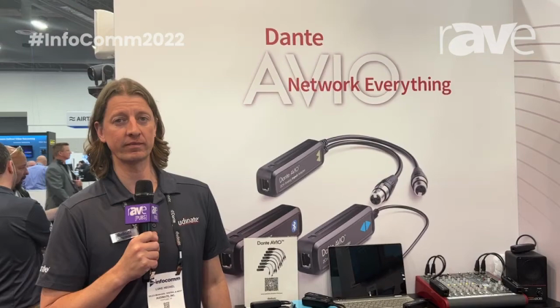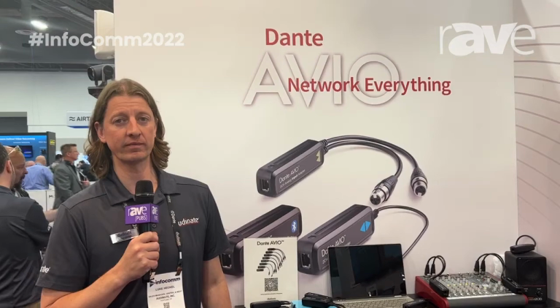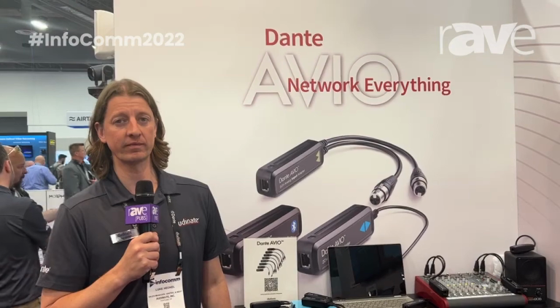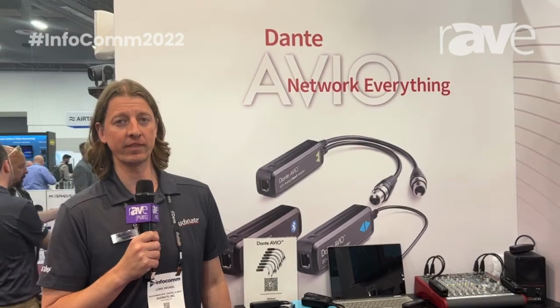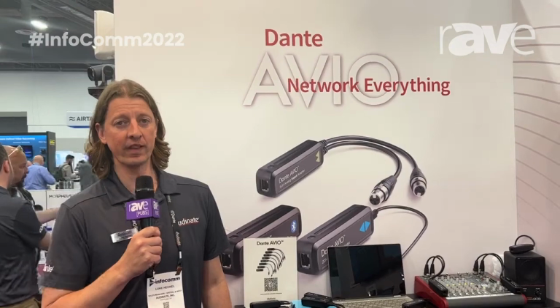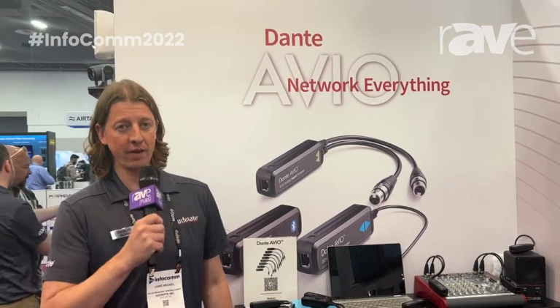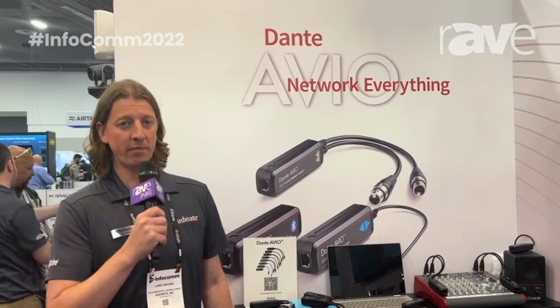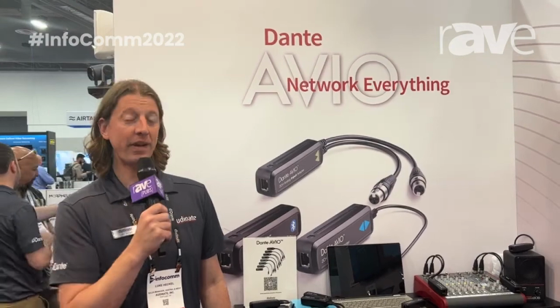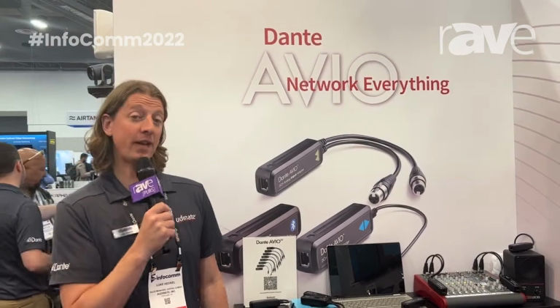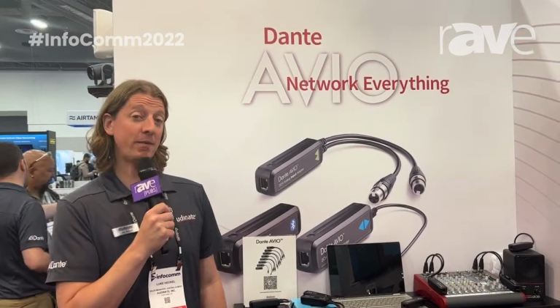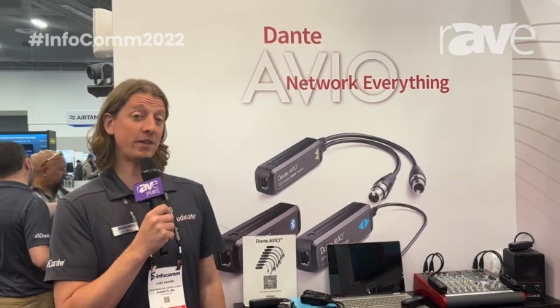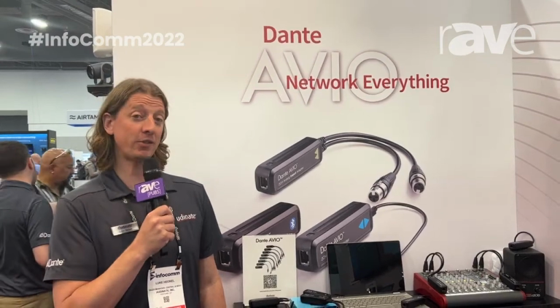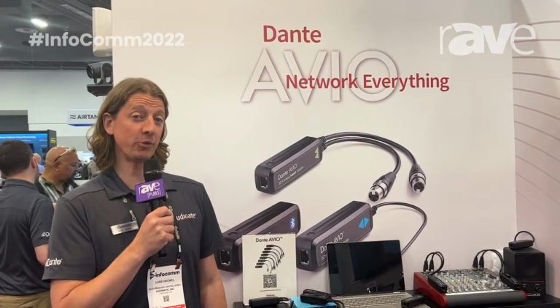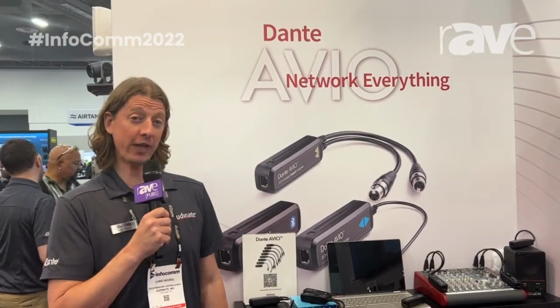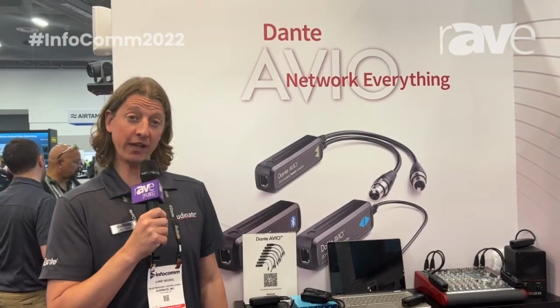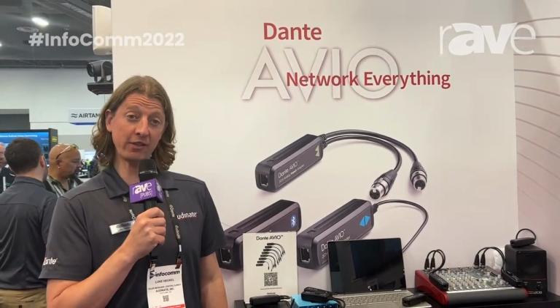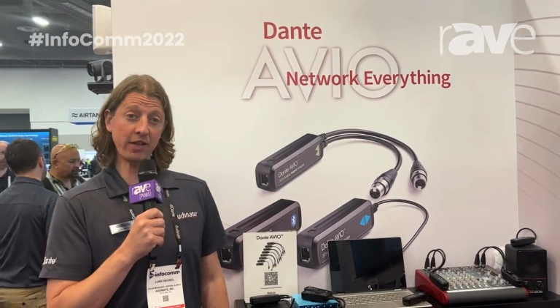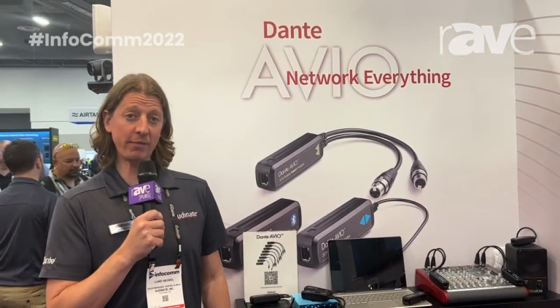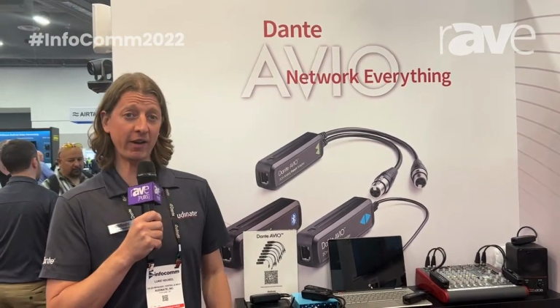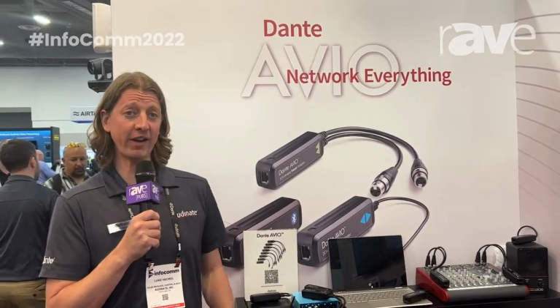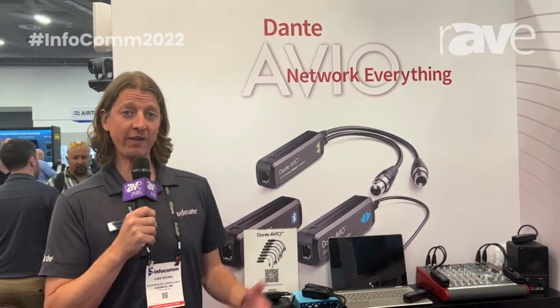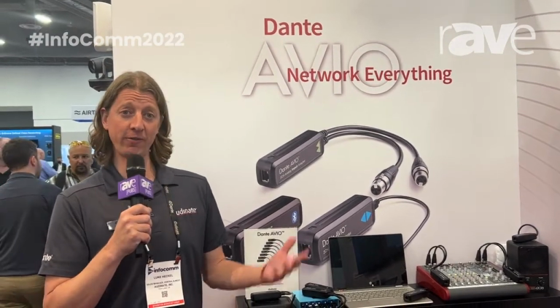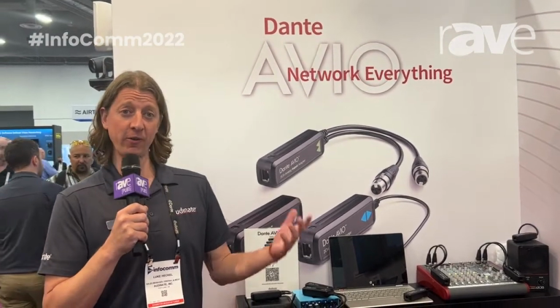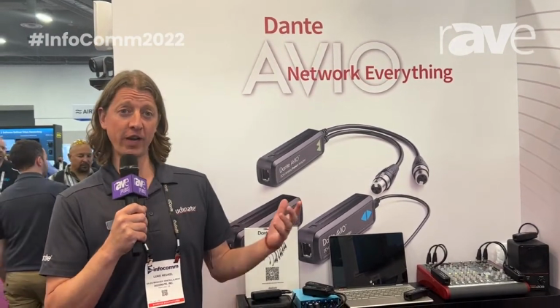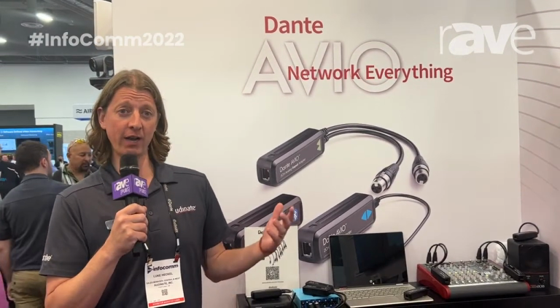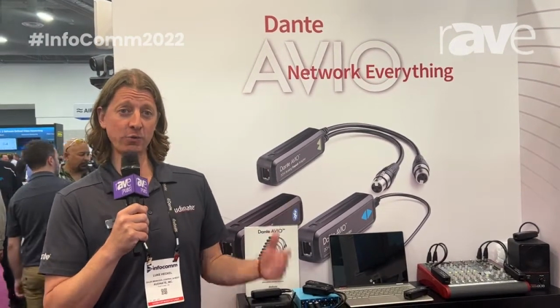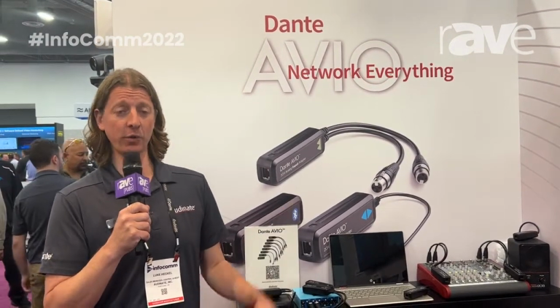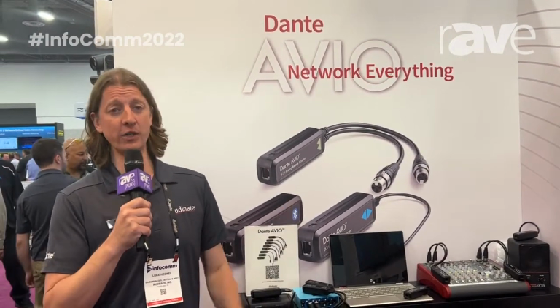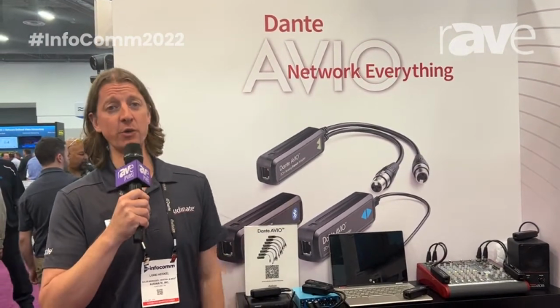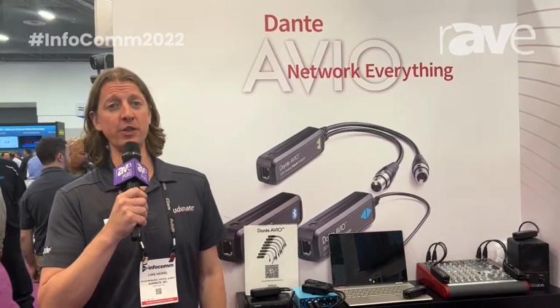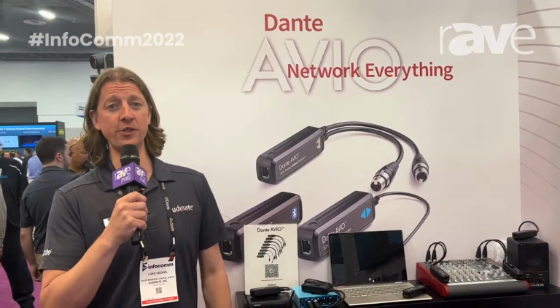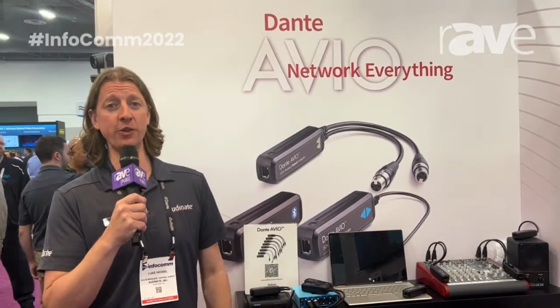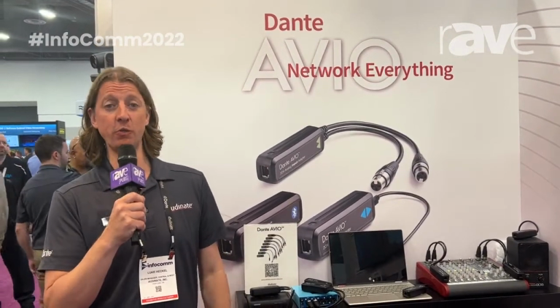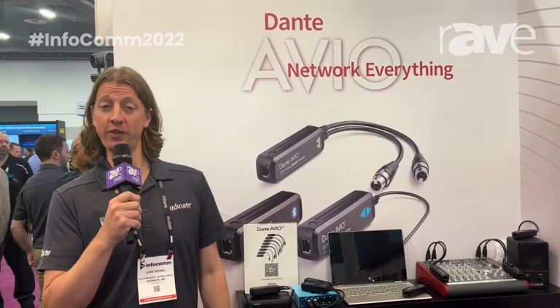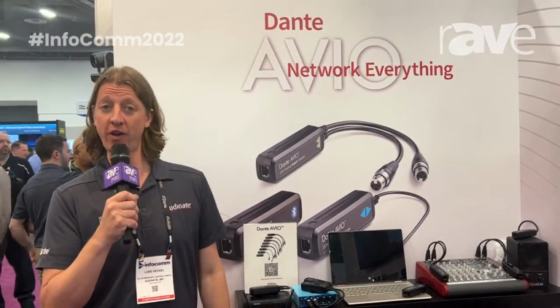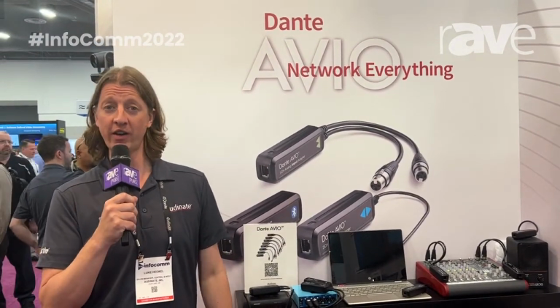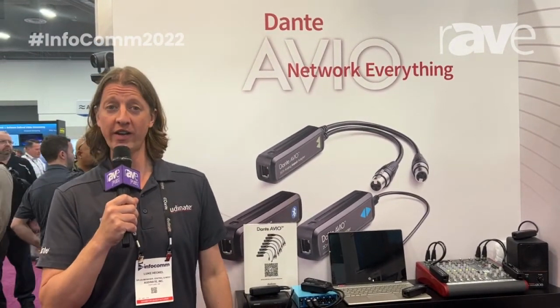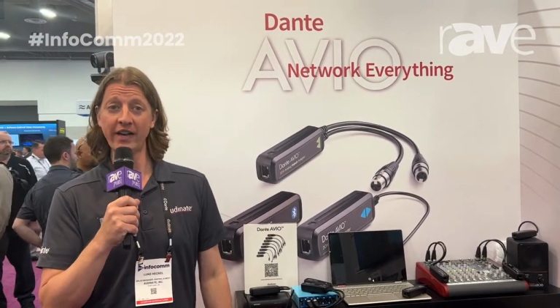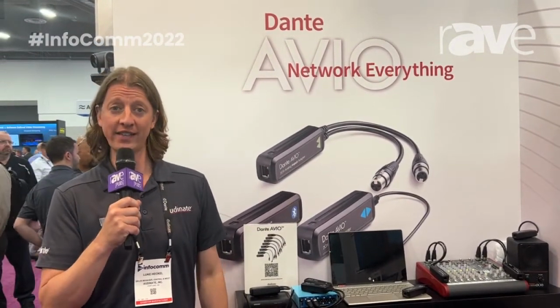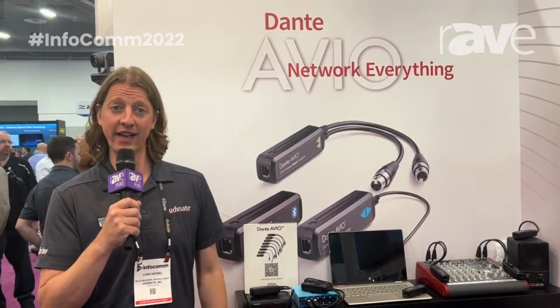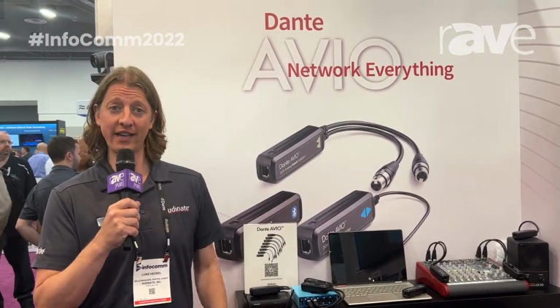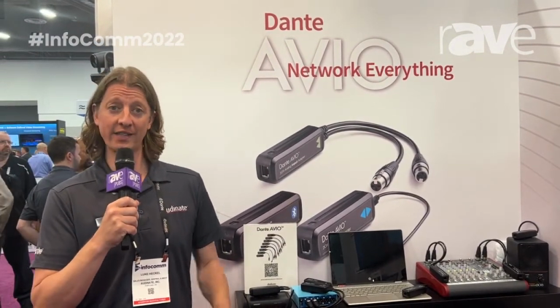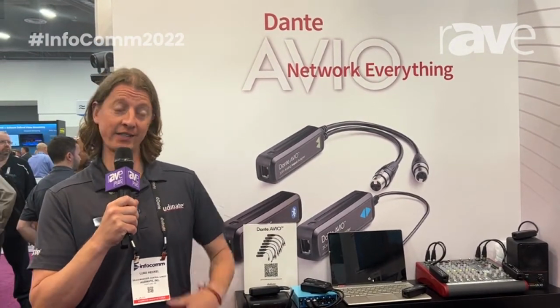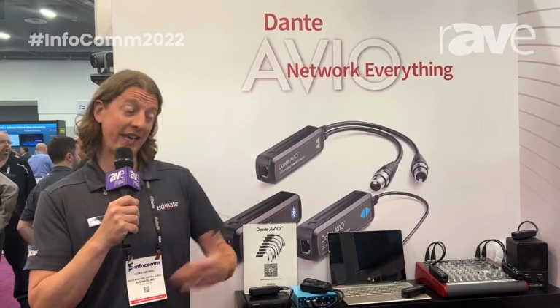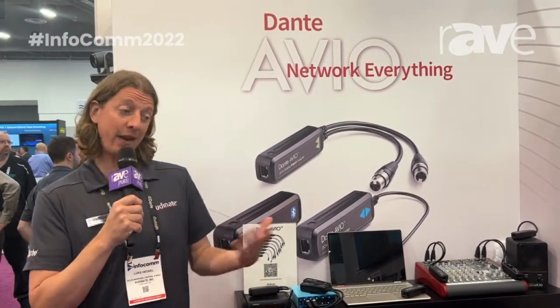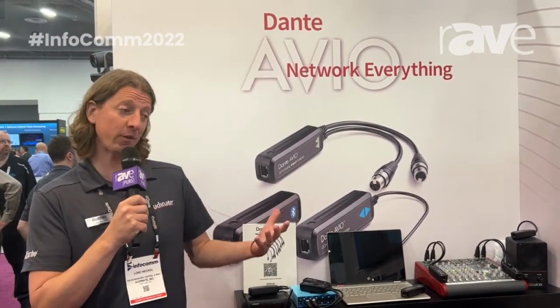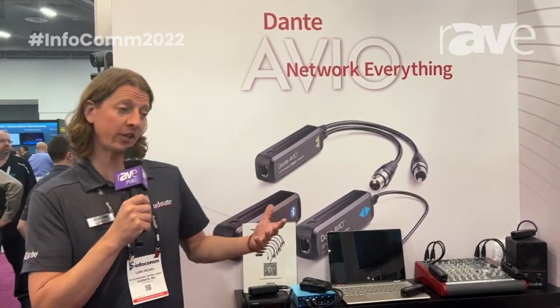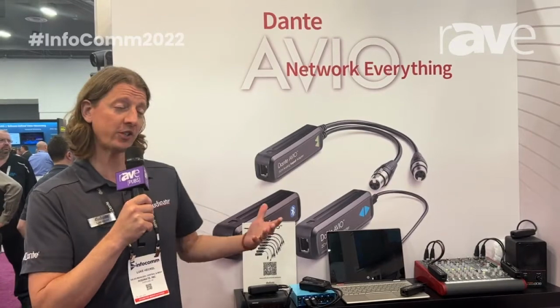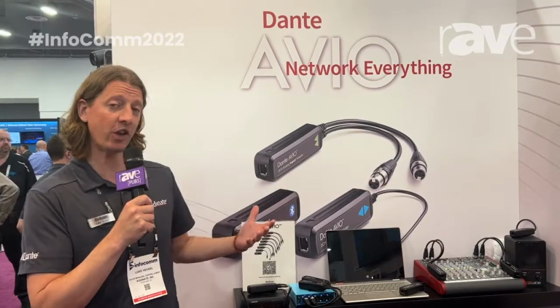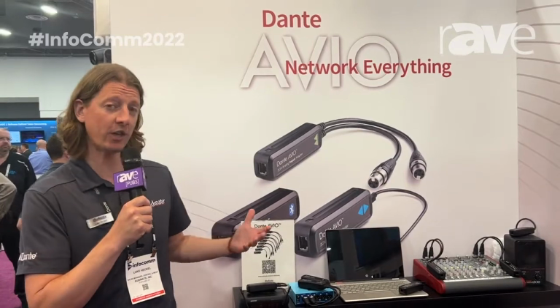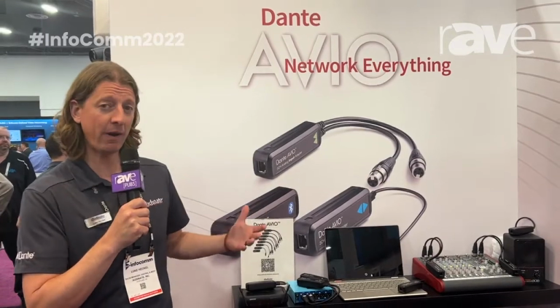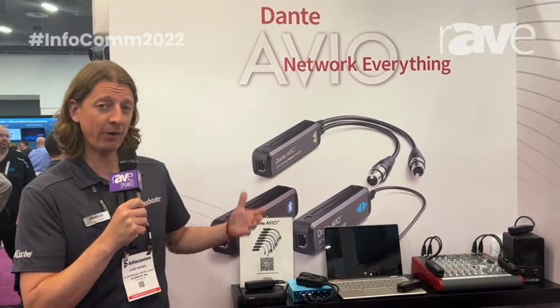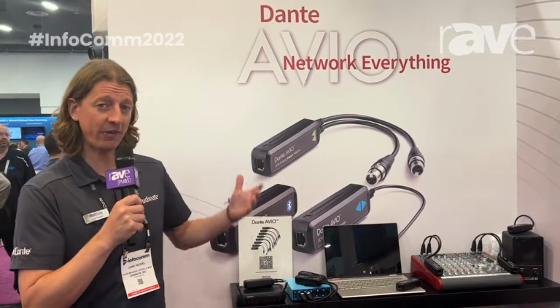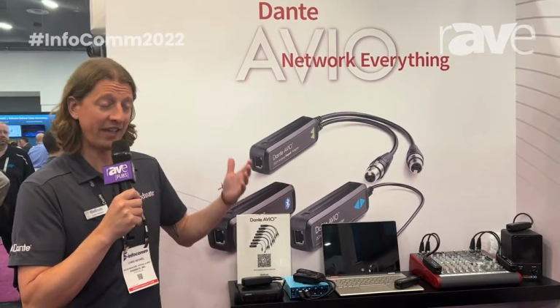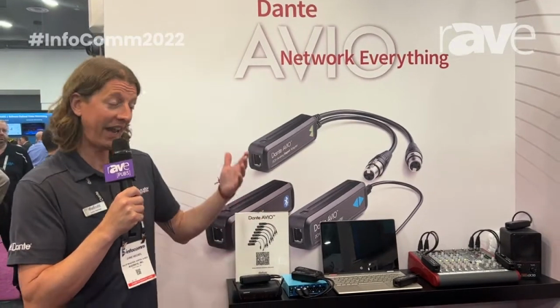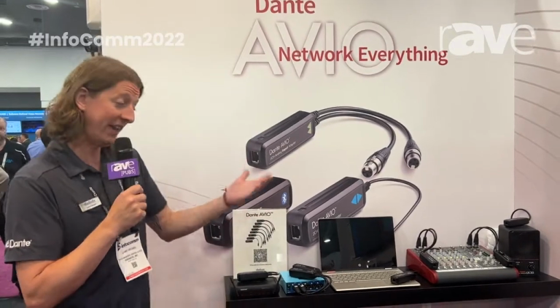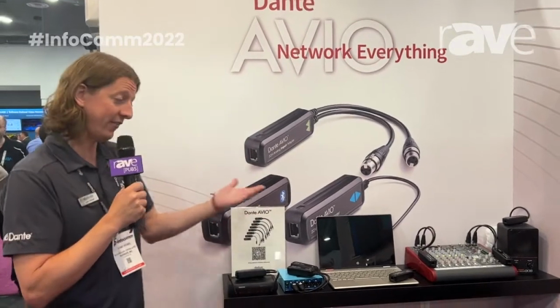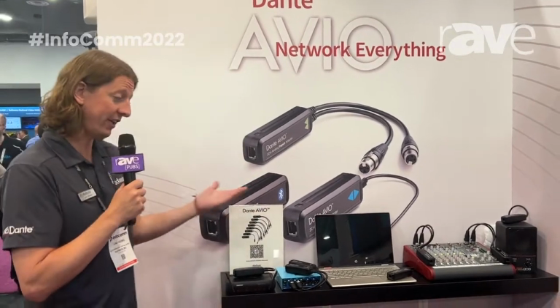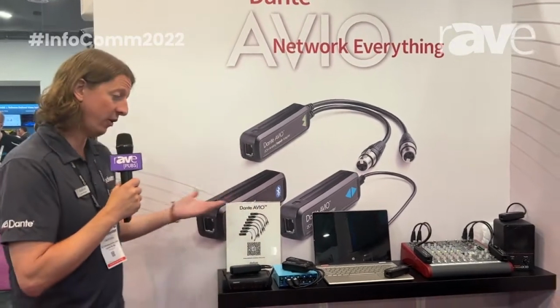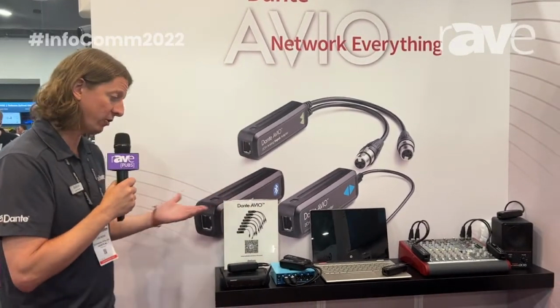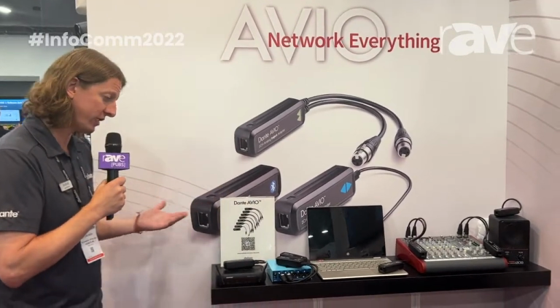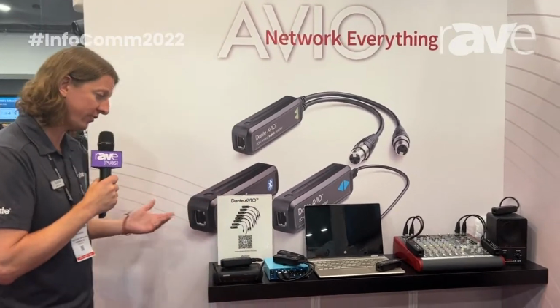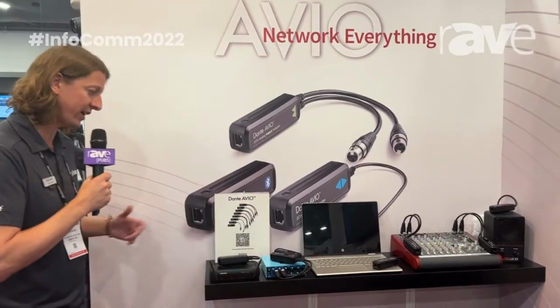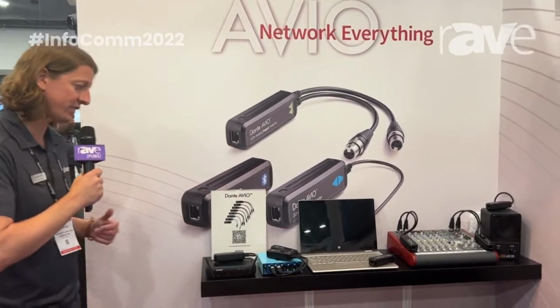My name is Luke Heckel. I'm here at Infocom 2022 with Audinate, and today we're going to talk about the AVO devices.